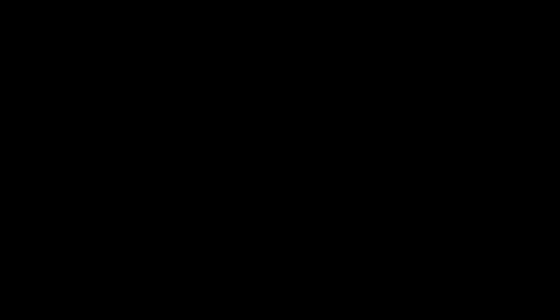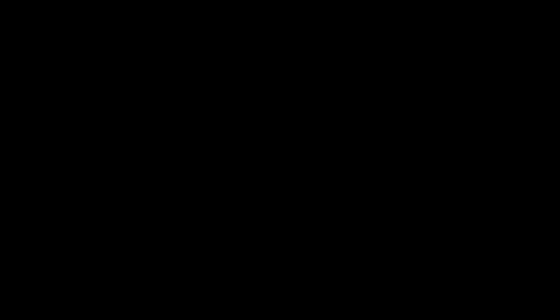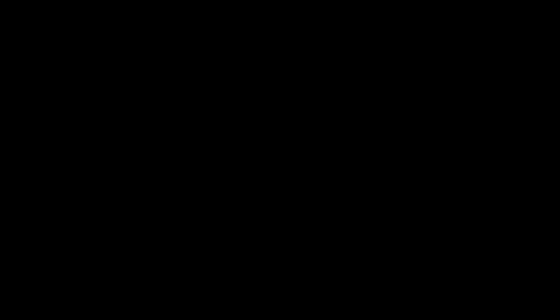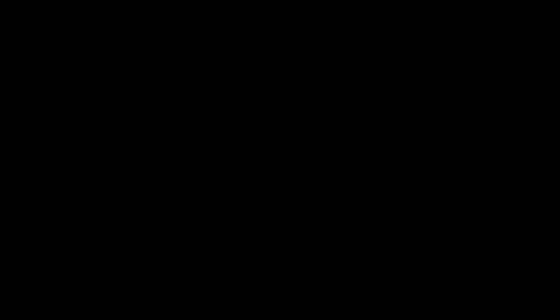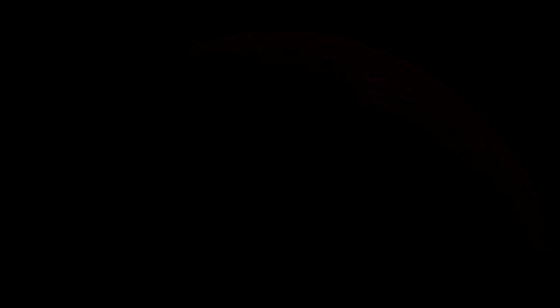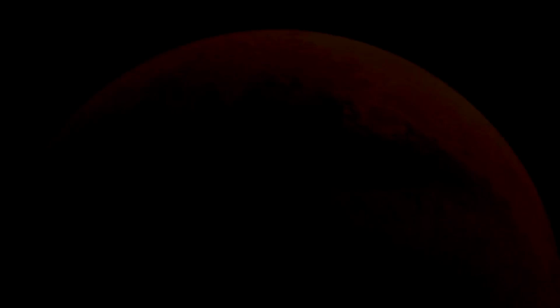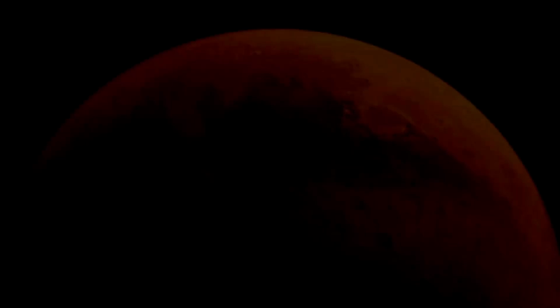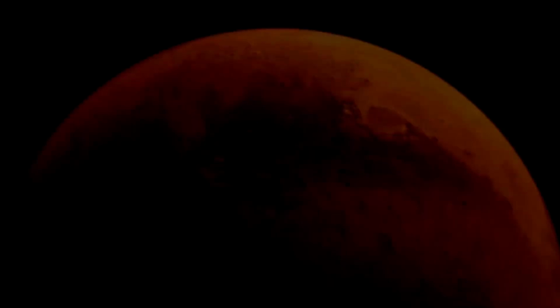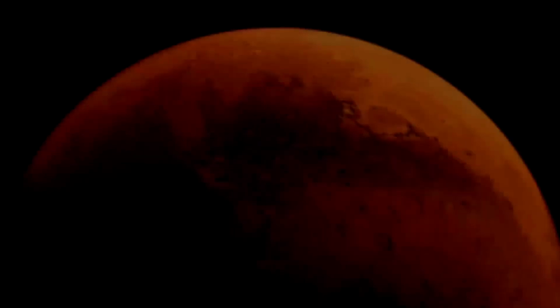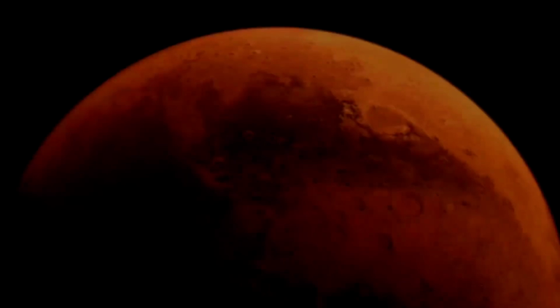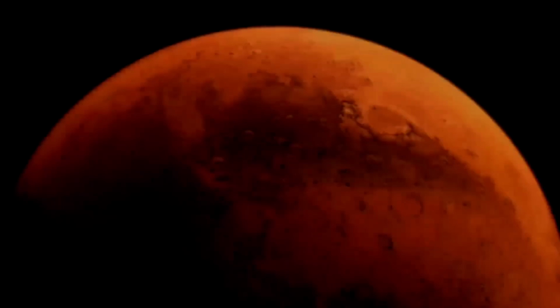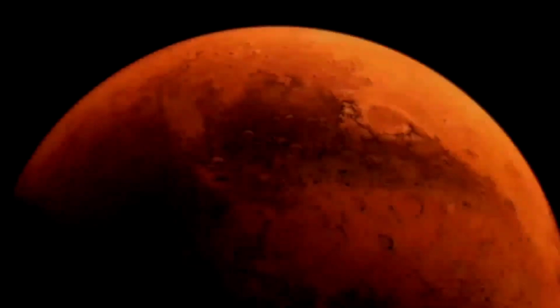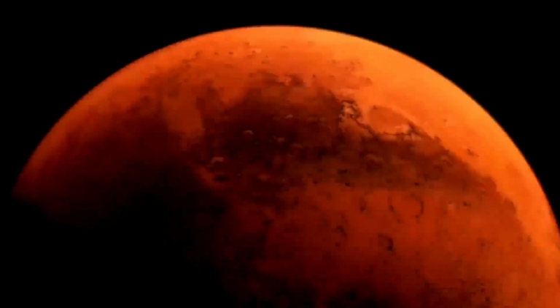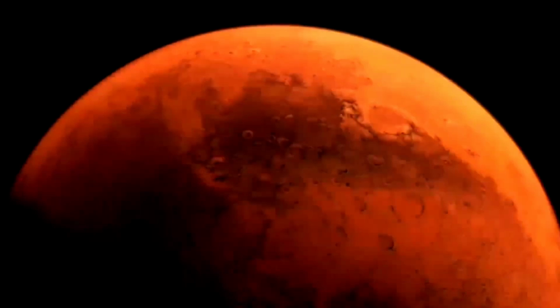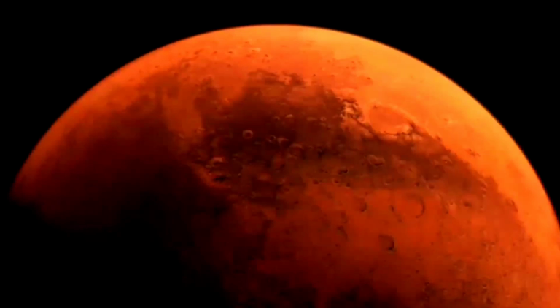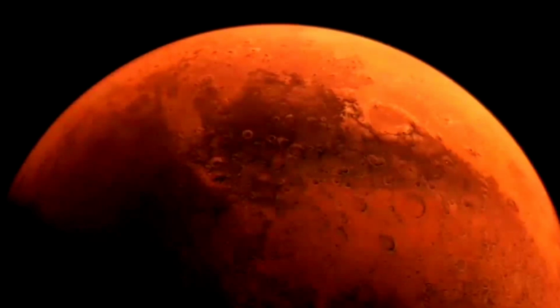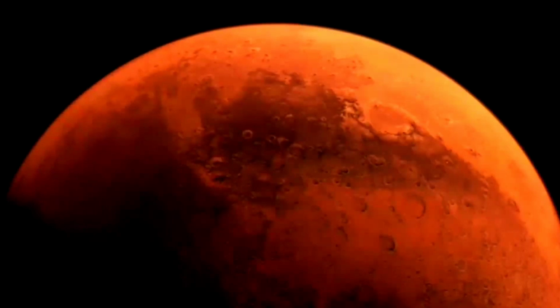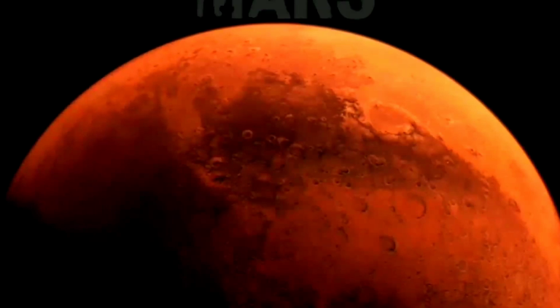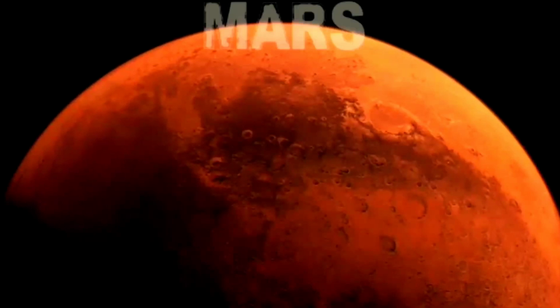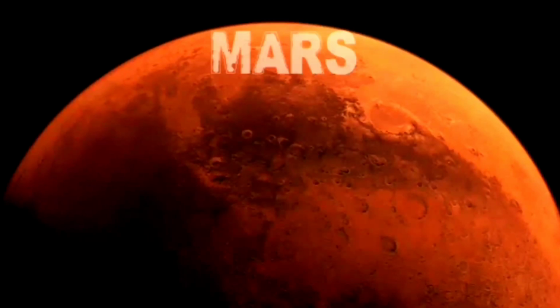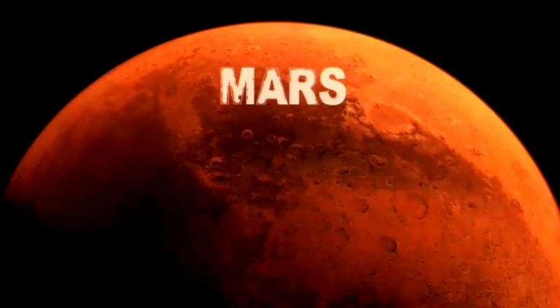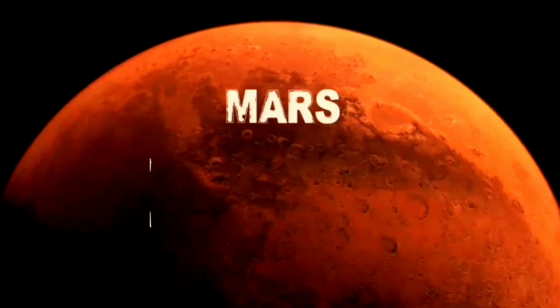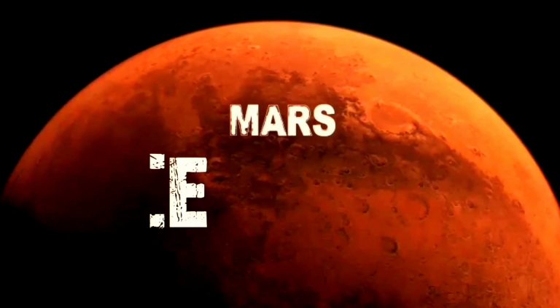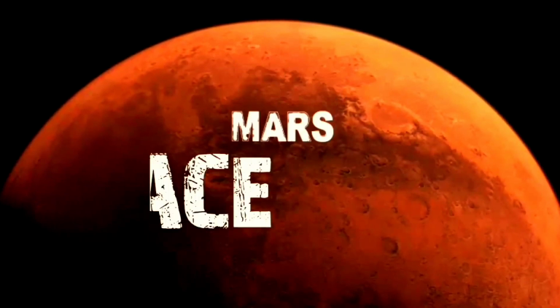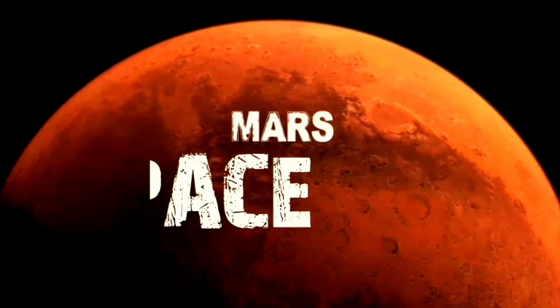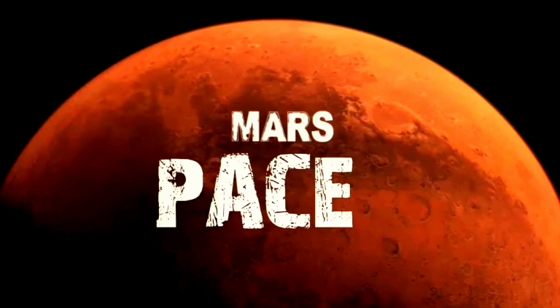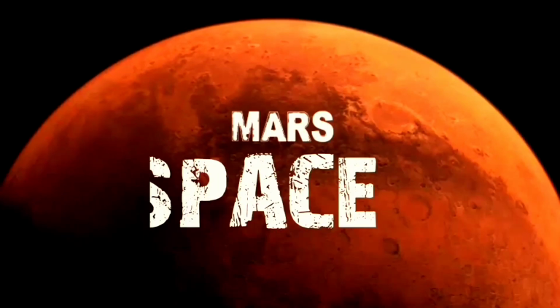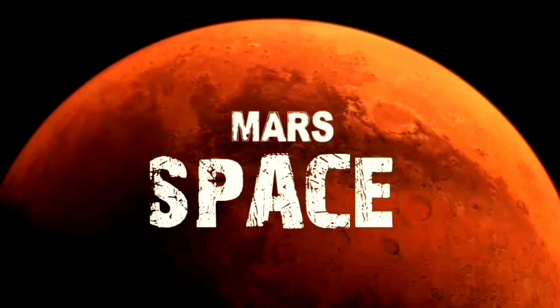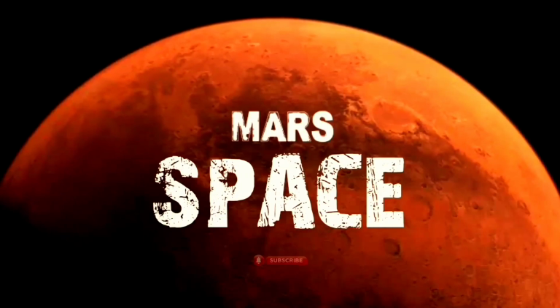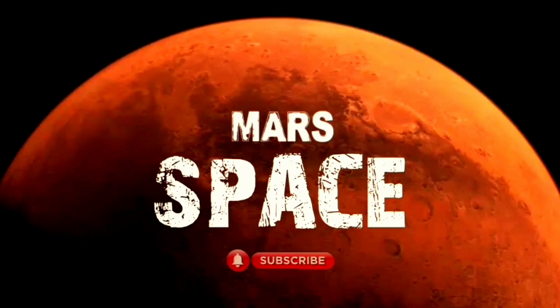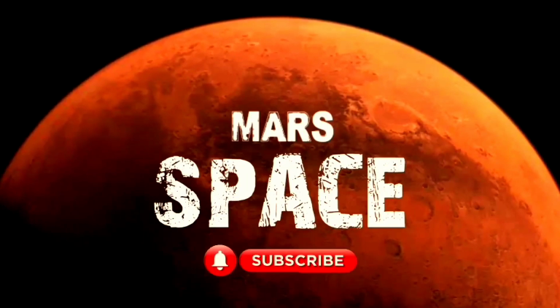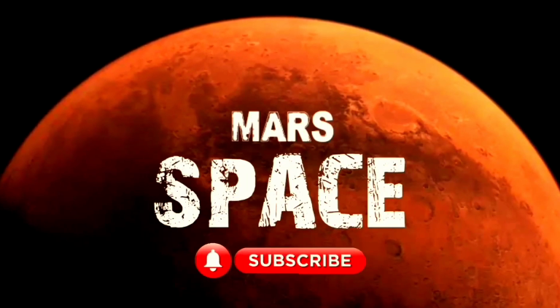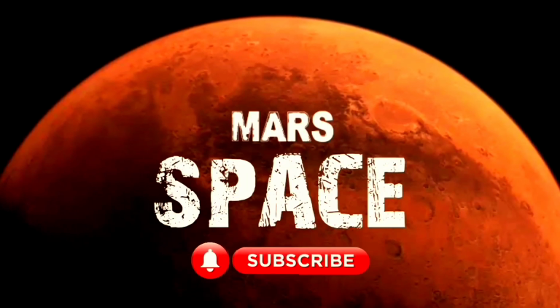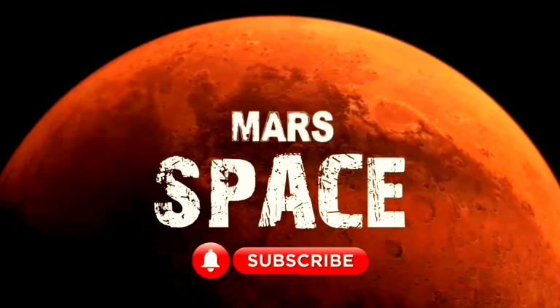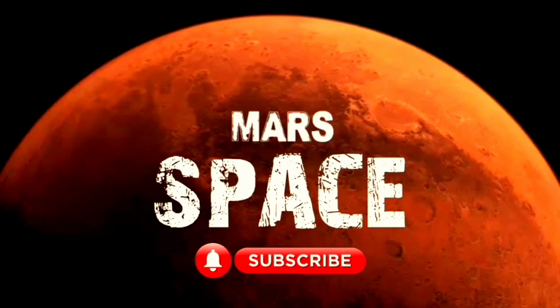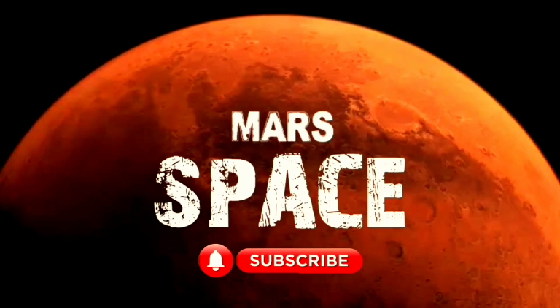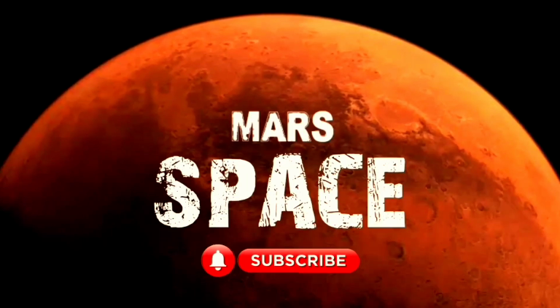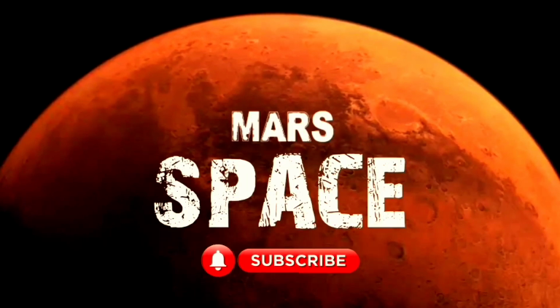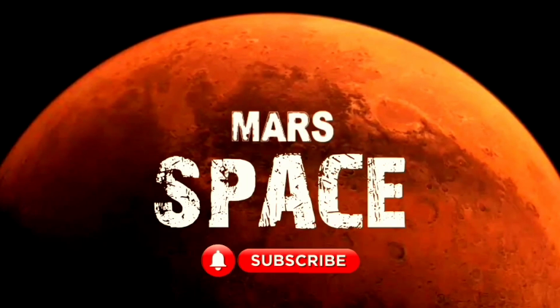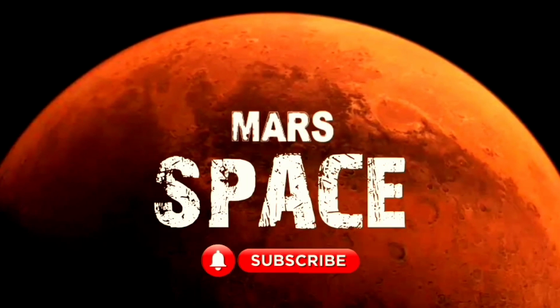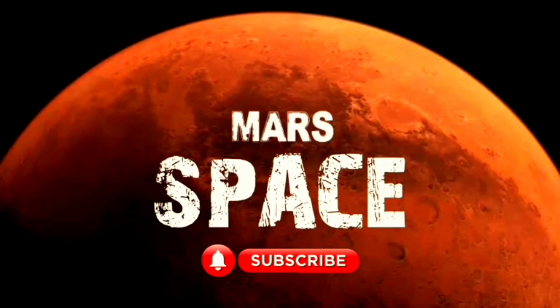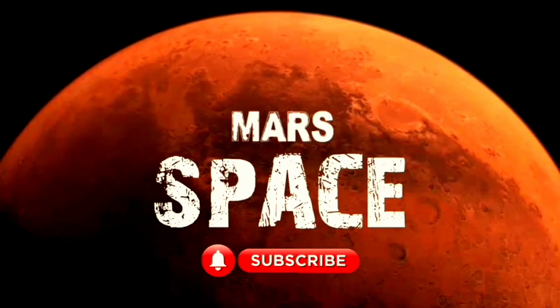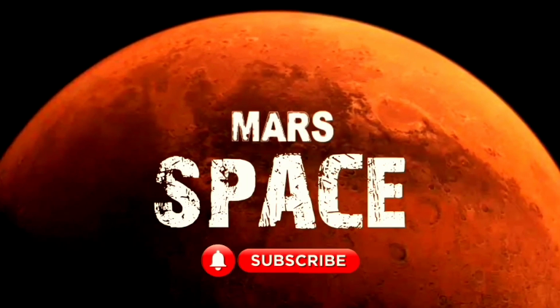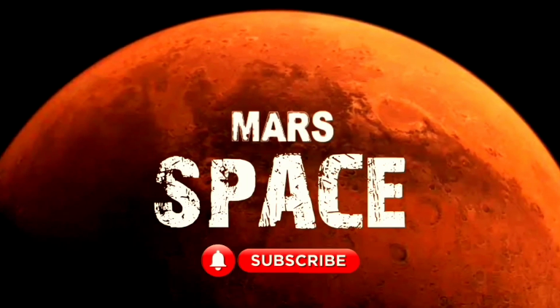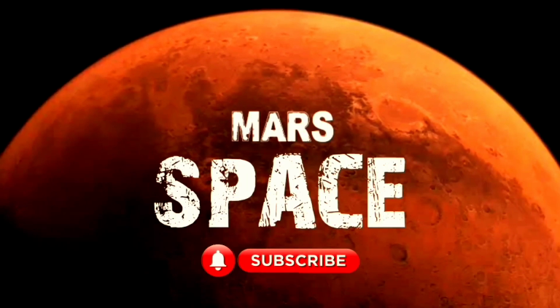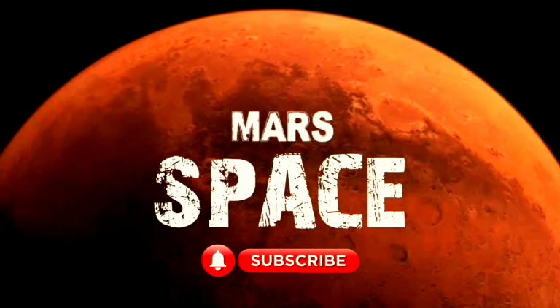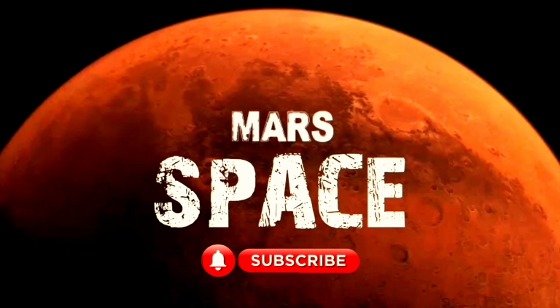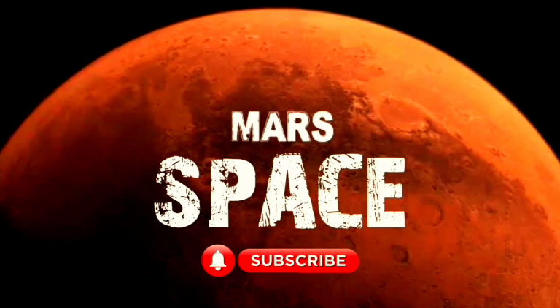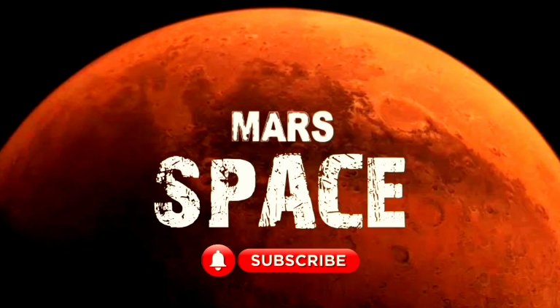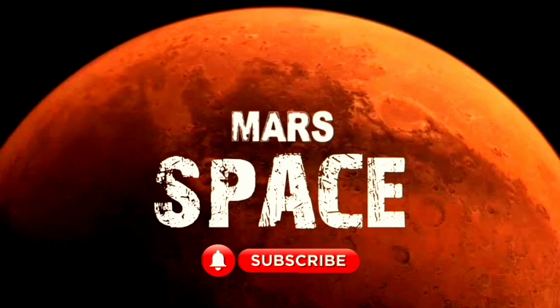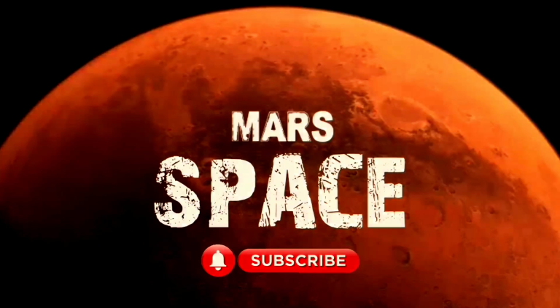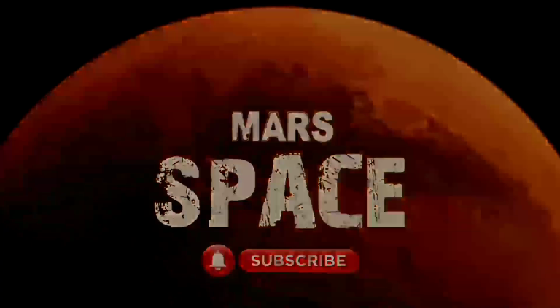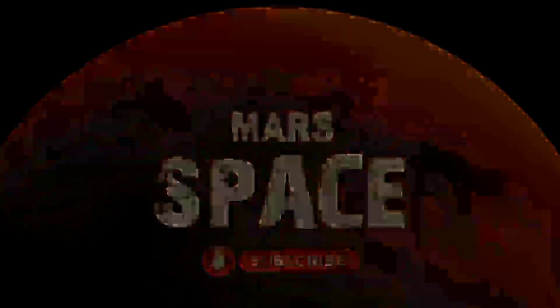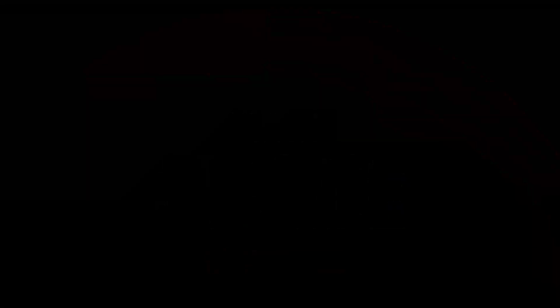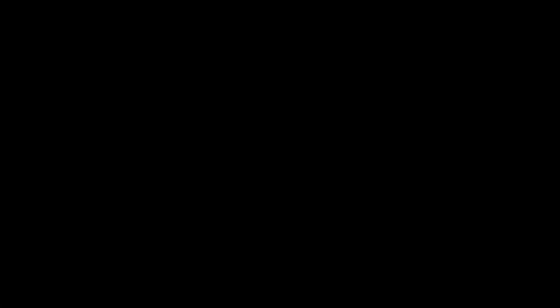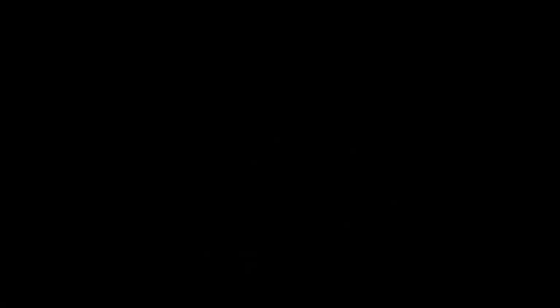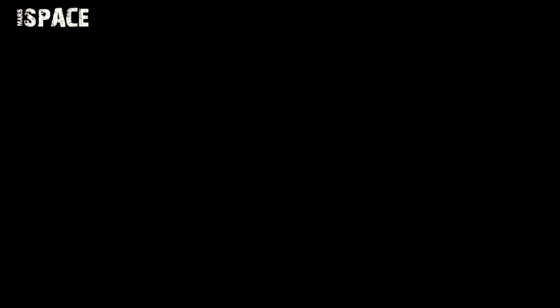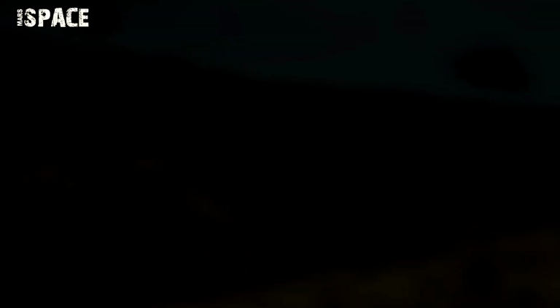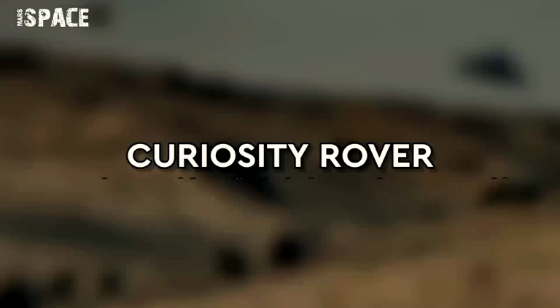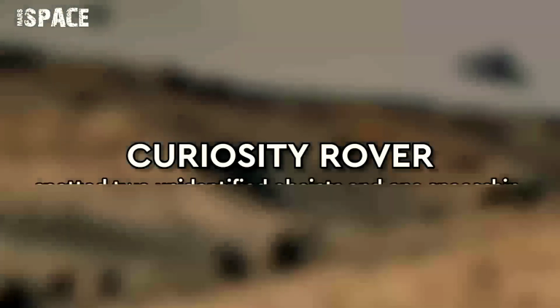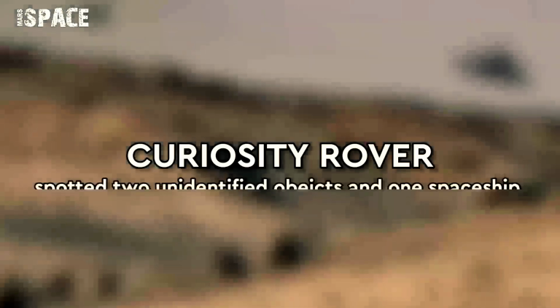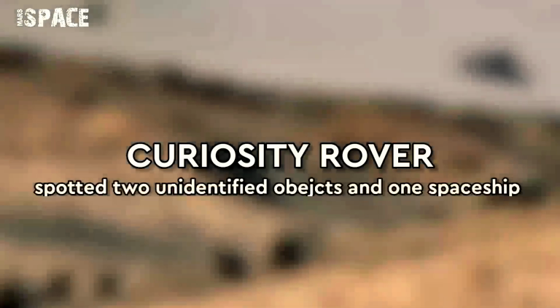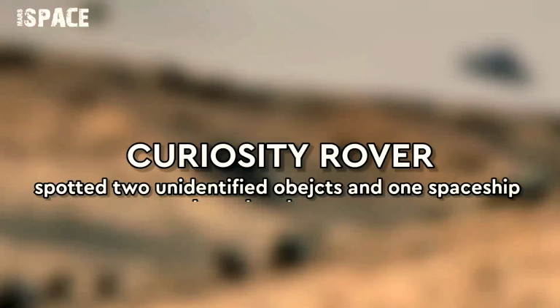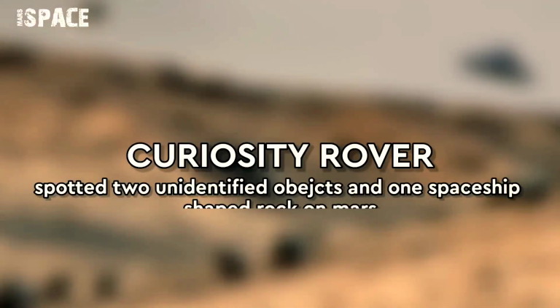Hello everyone, welcome back to our YouTube channel Mars Space. For more updates, hit the bell icon and please watch the full video.